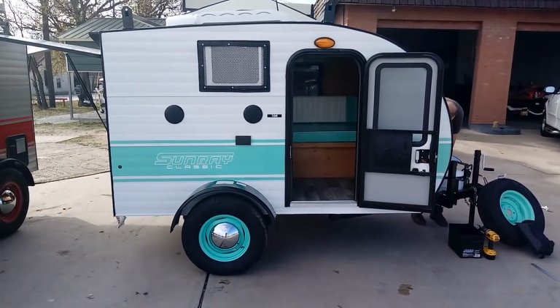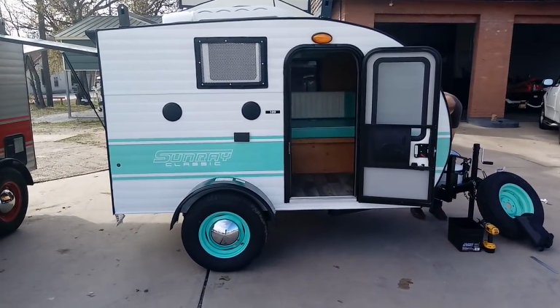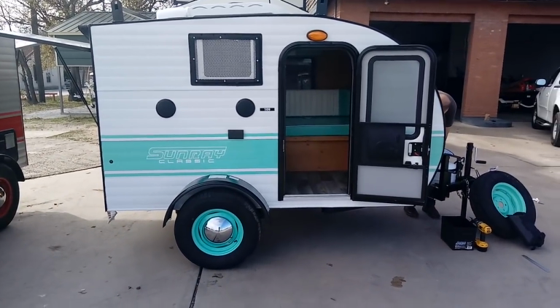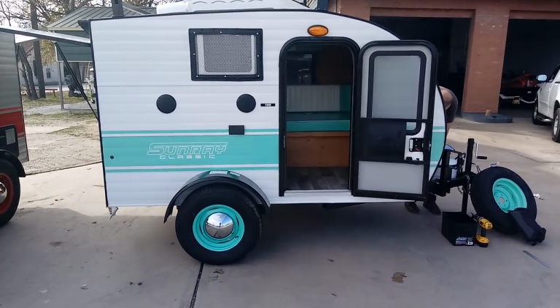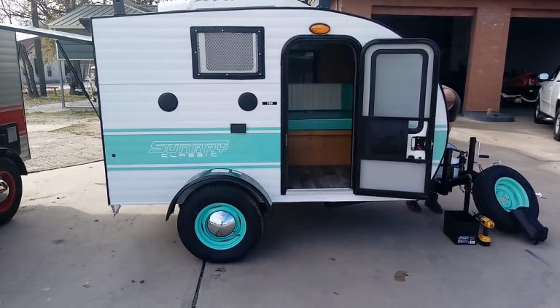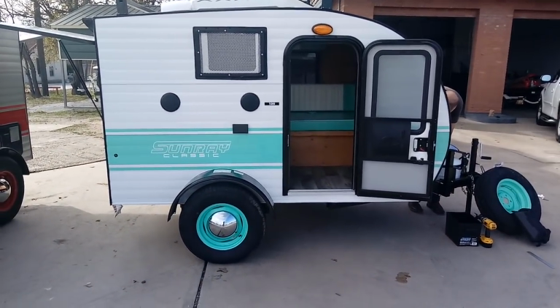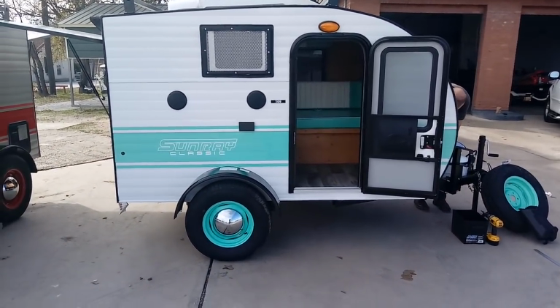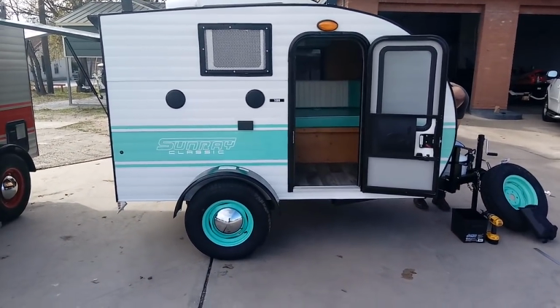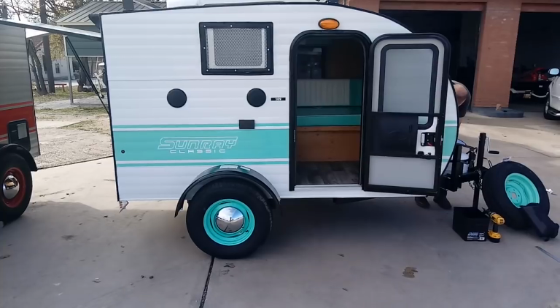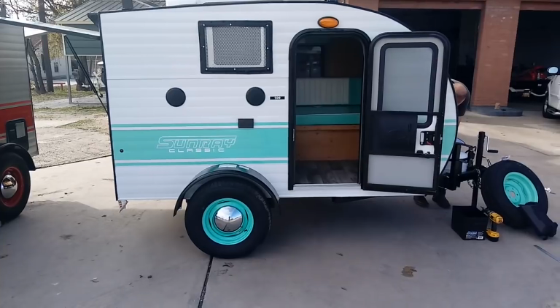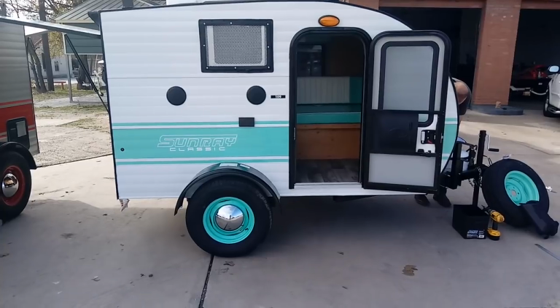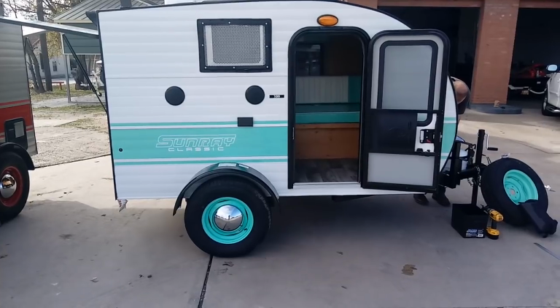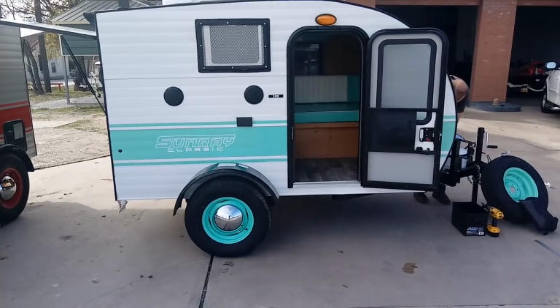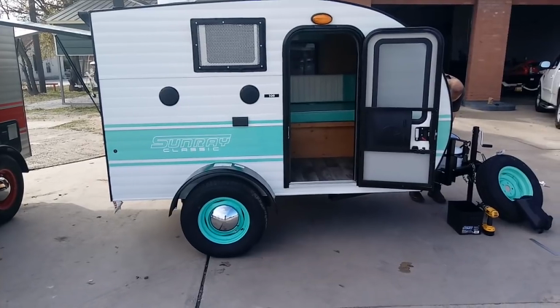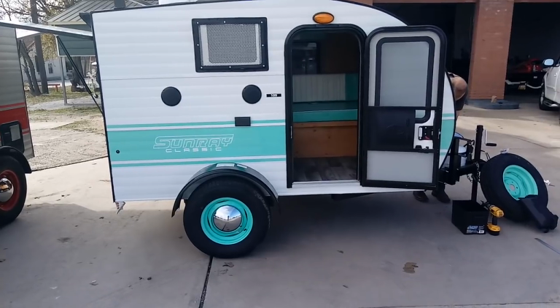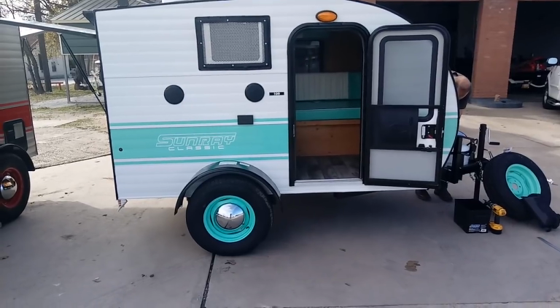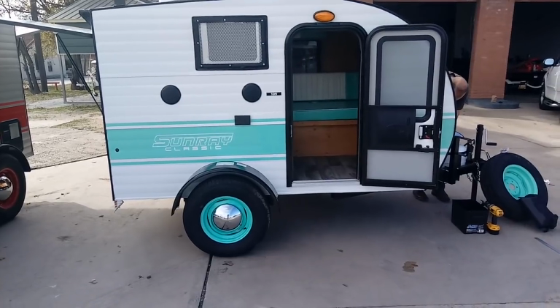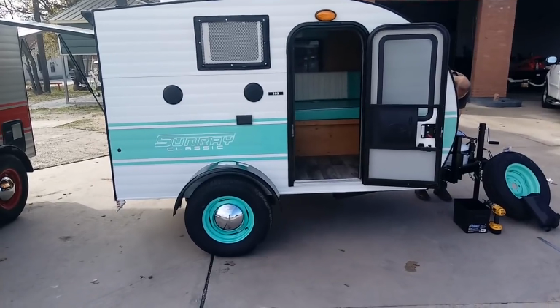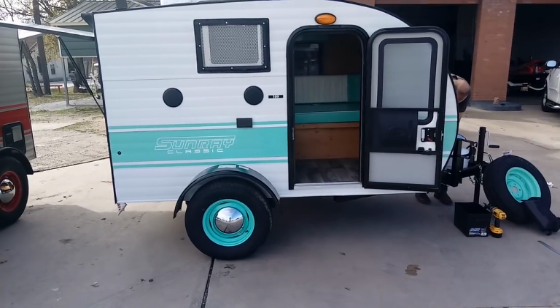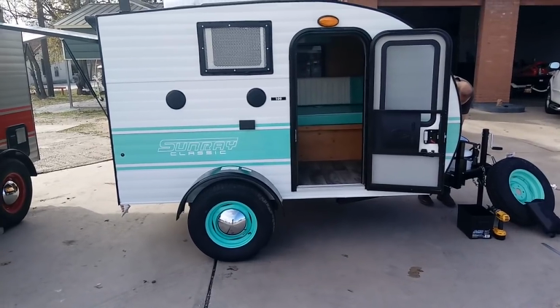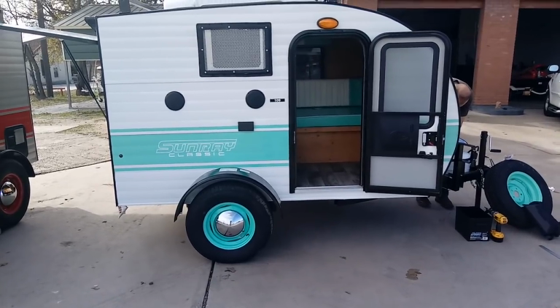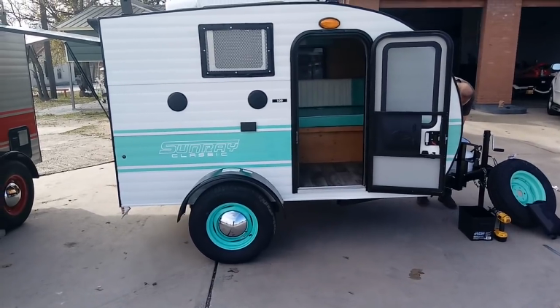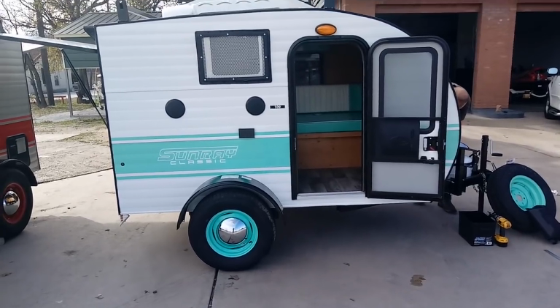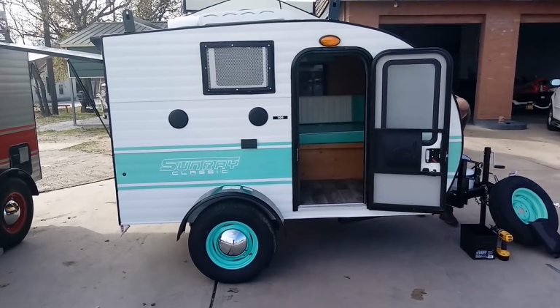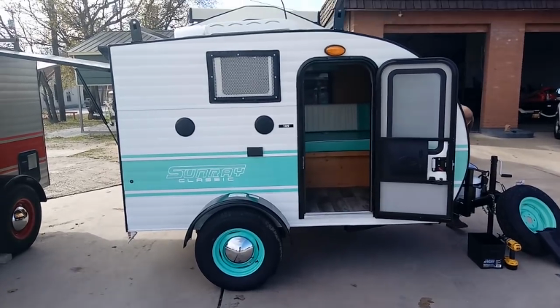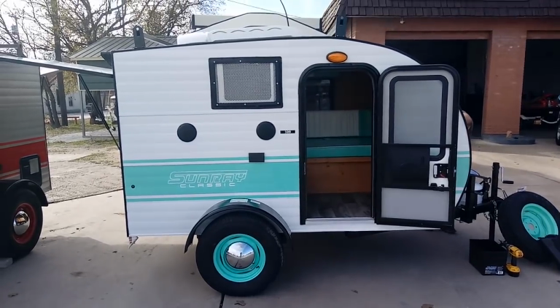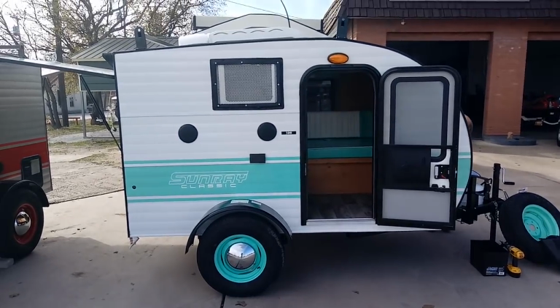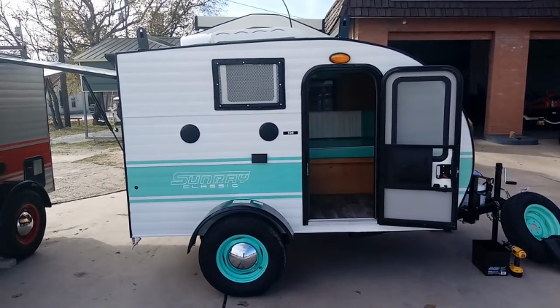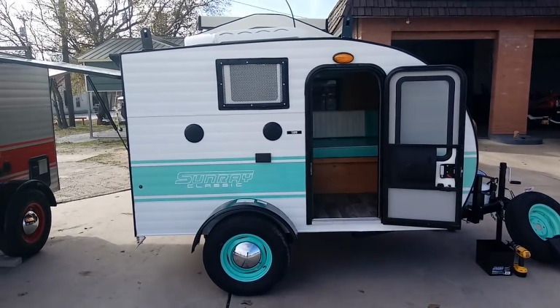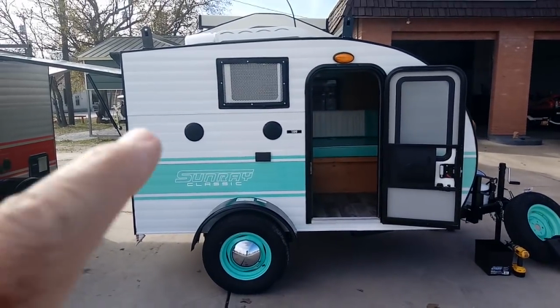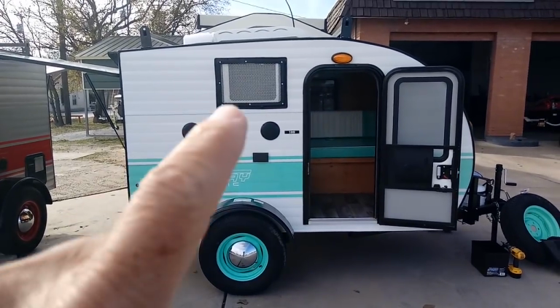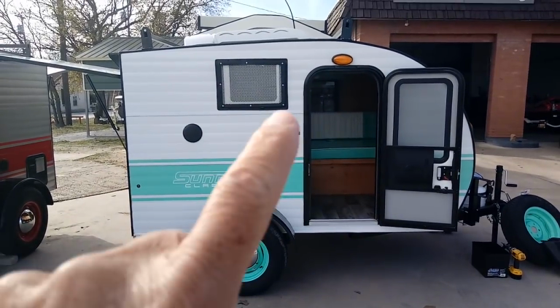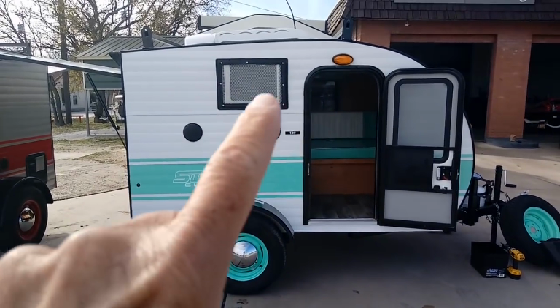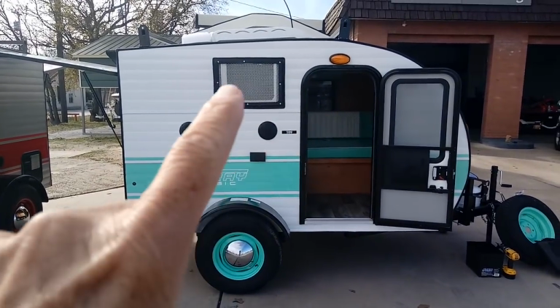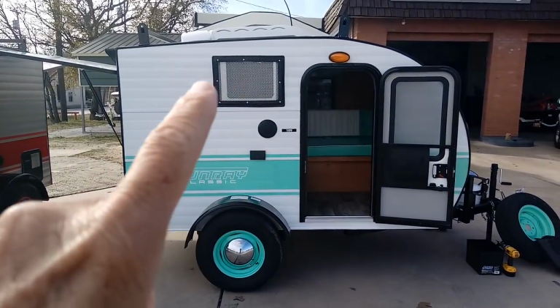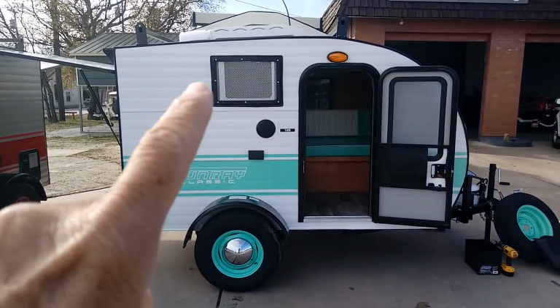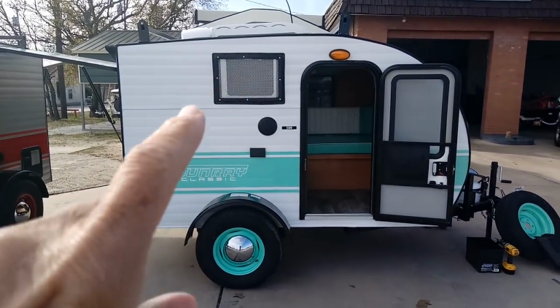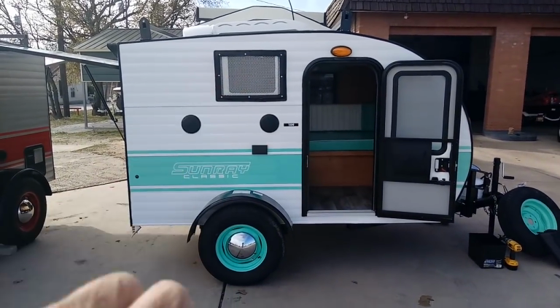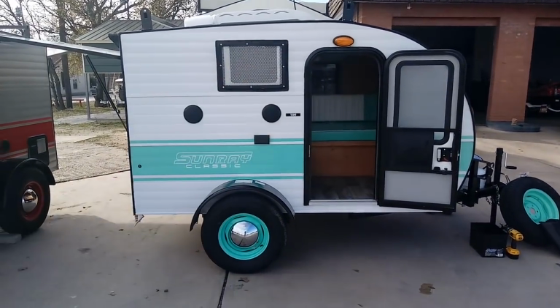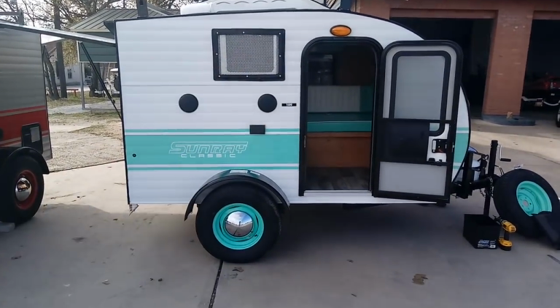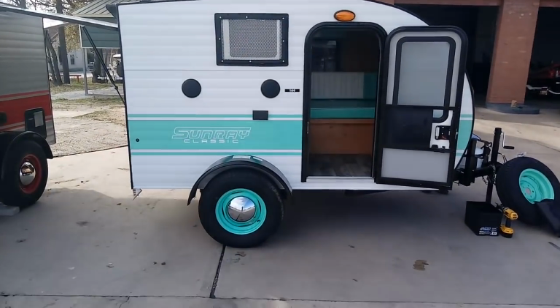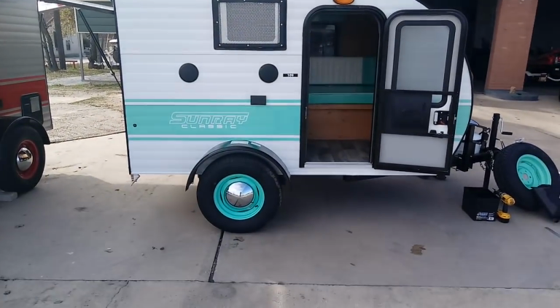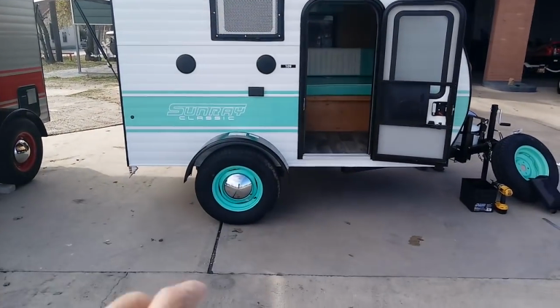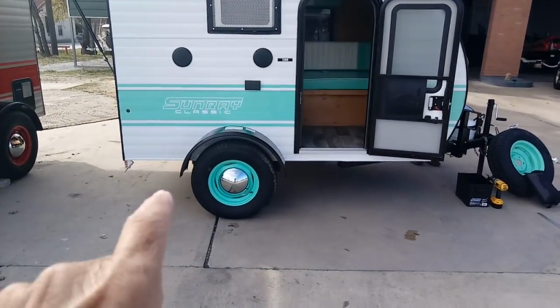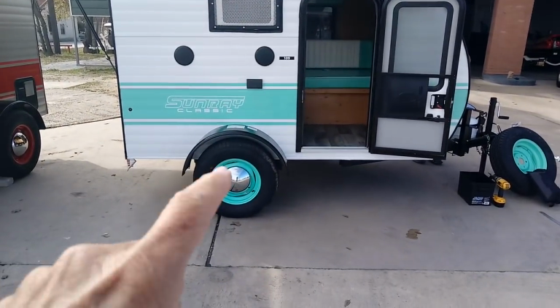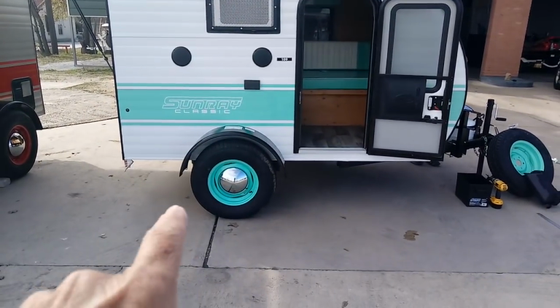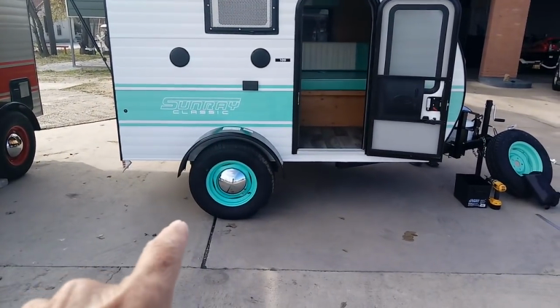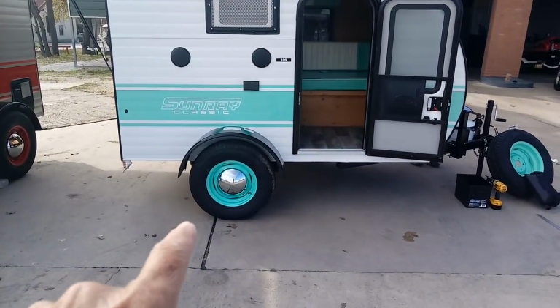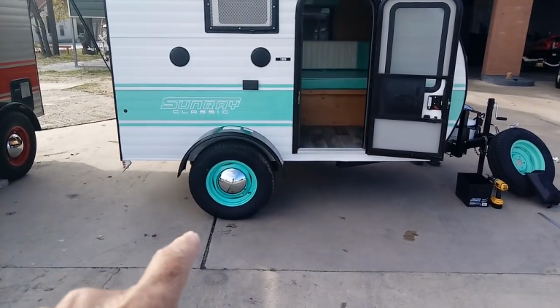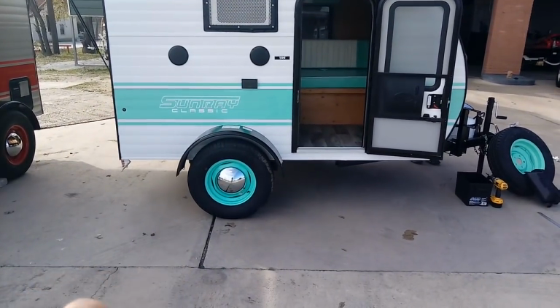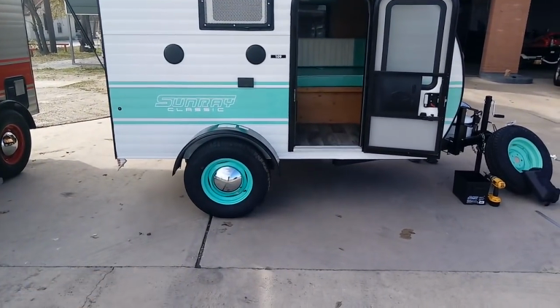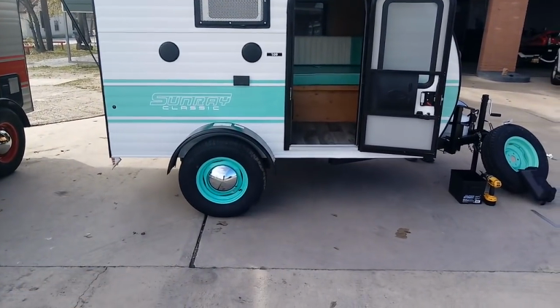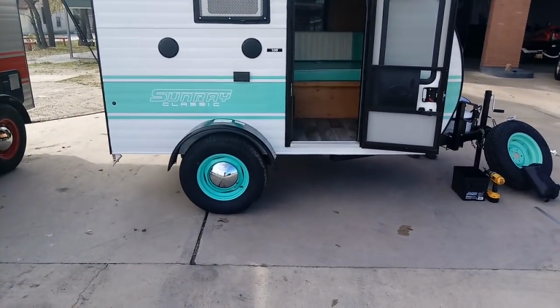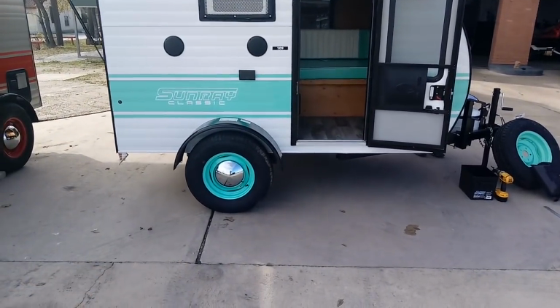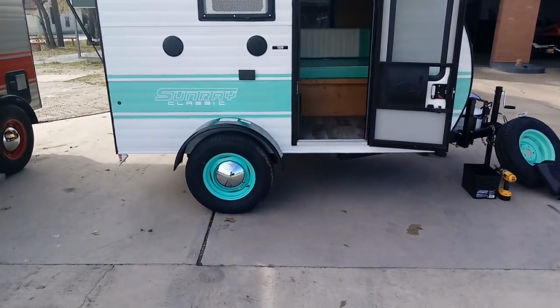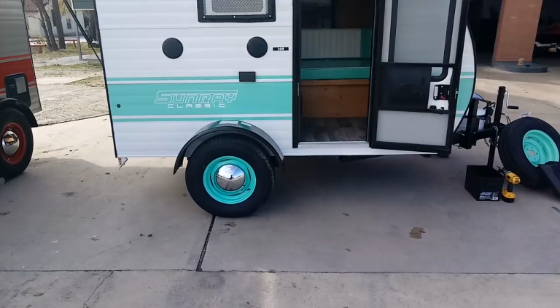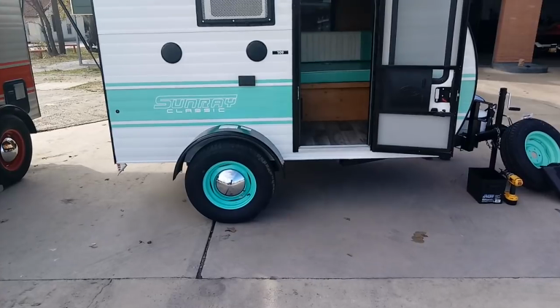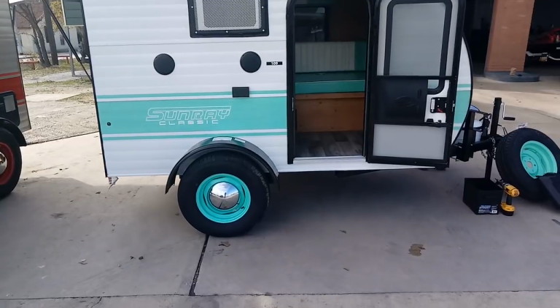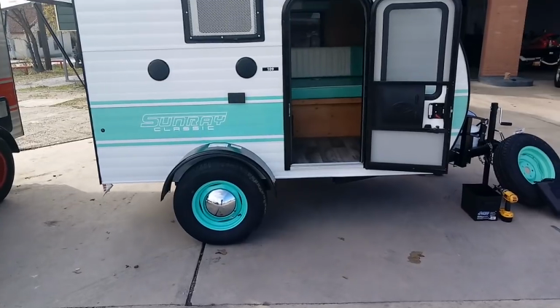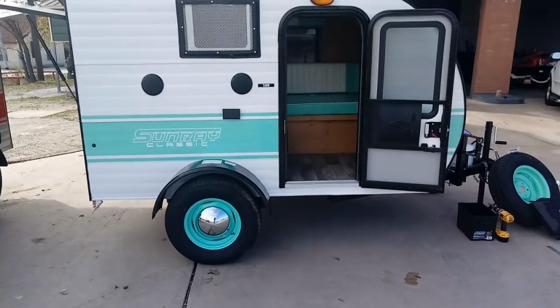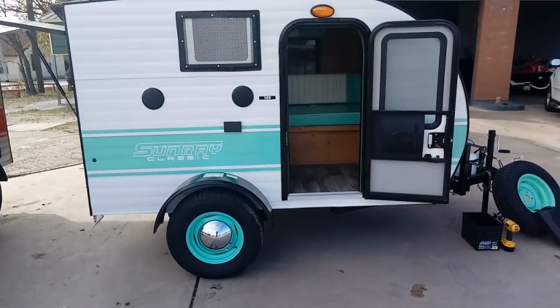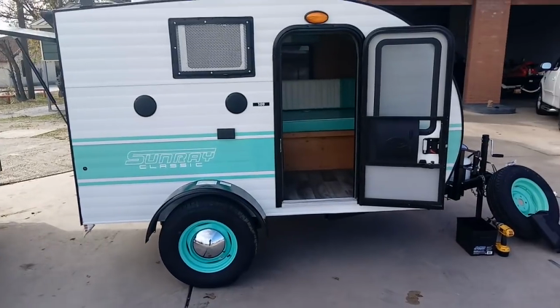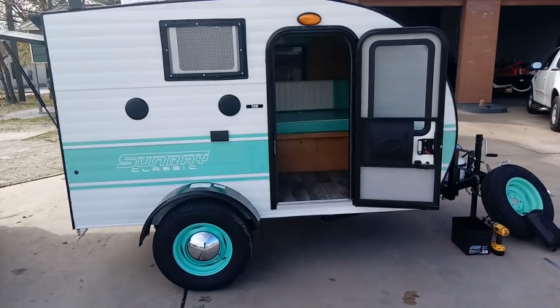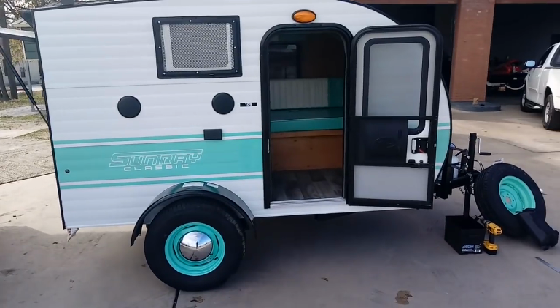It's going to cost you around $10.5K. It's got a window AC up here. You can see those look like 14-inch tires.